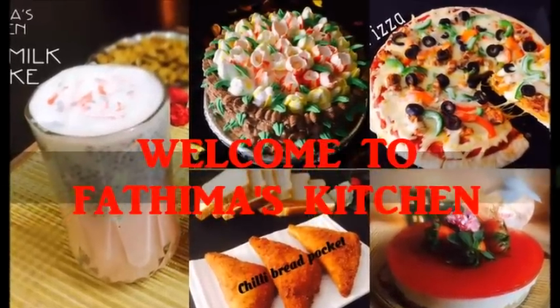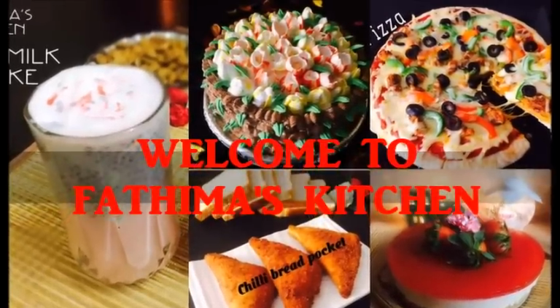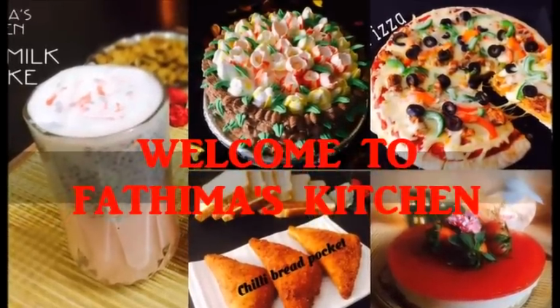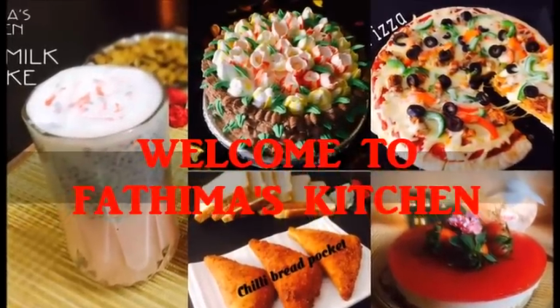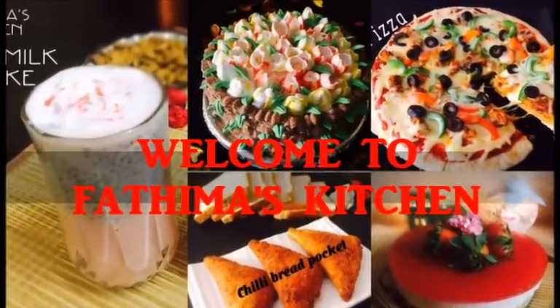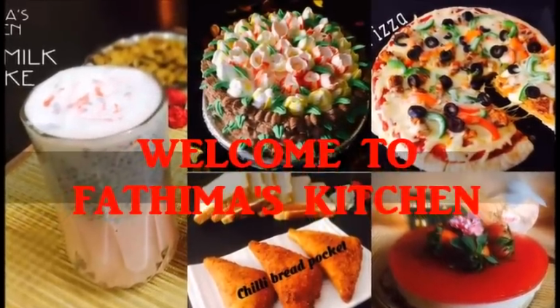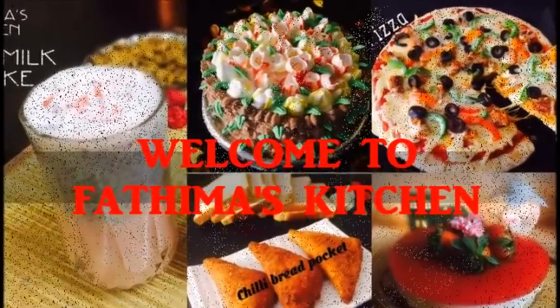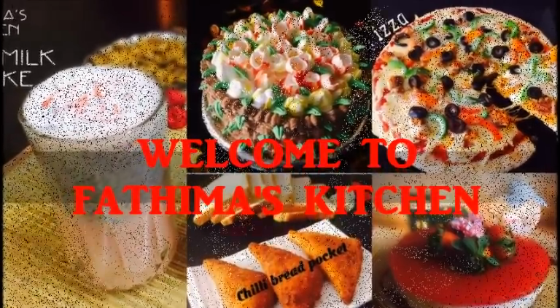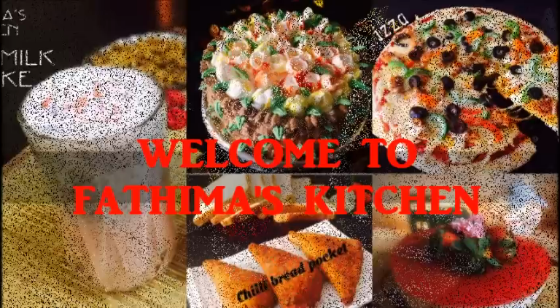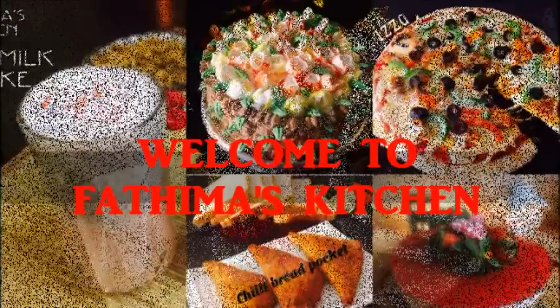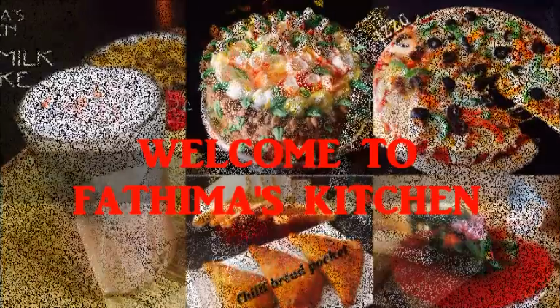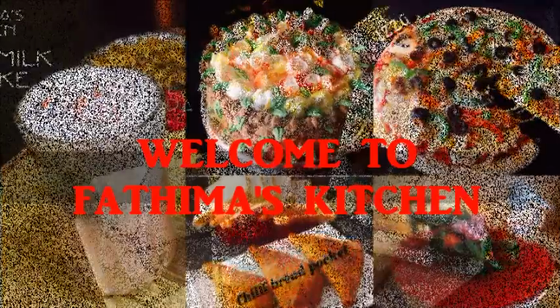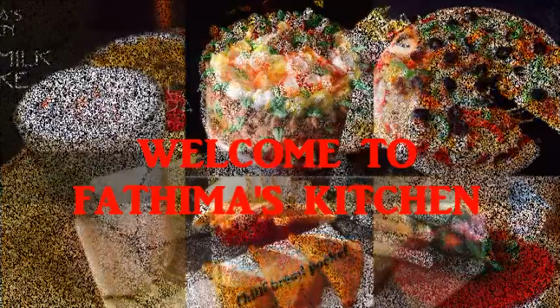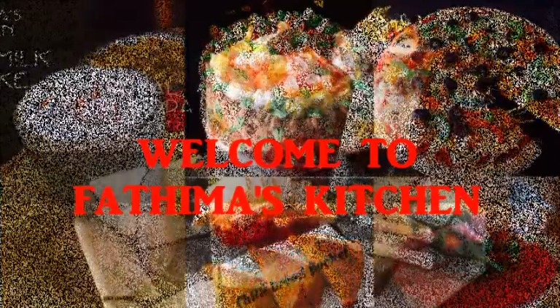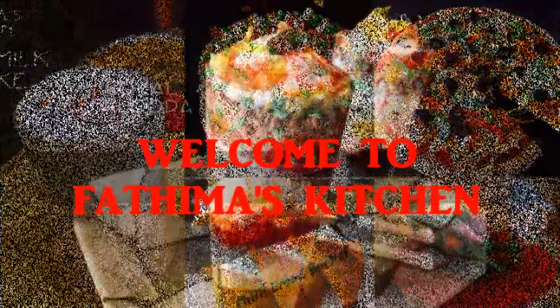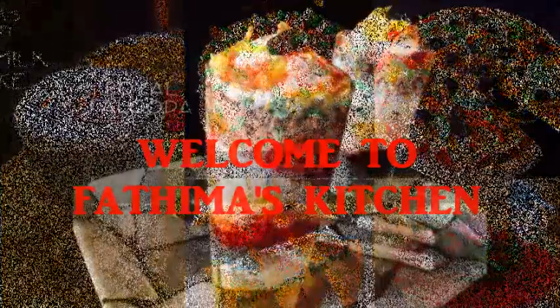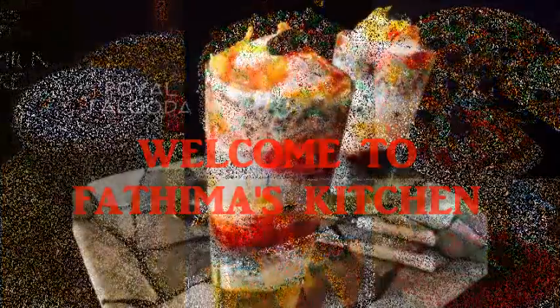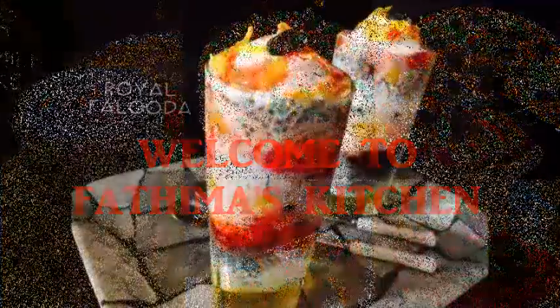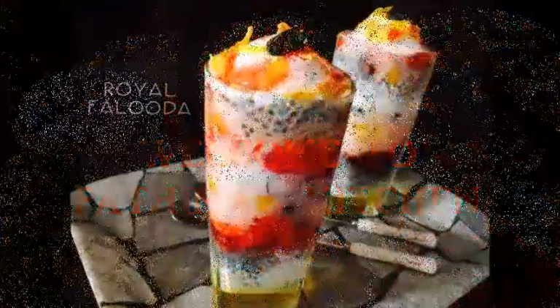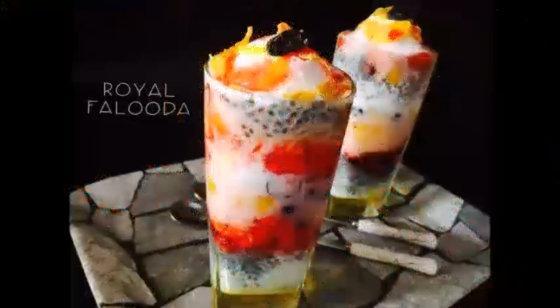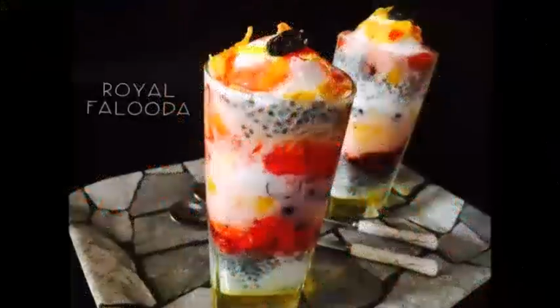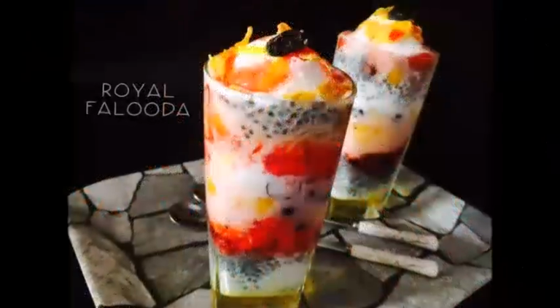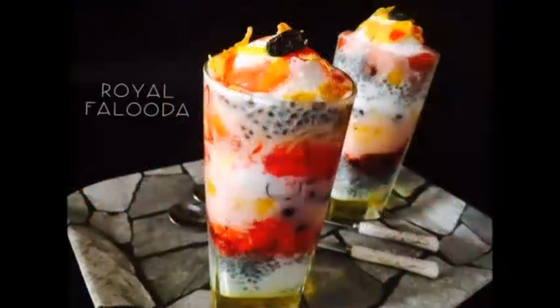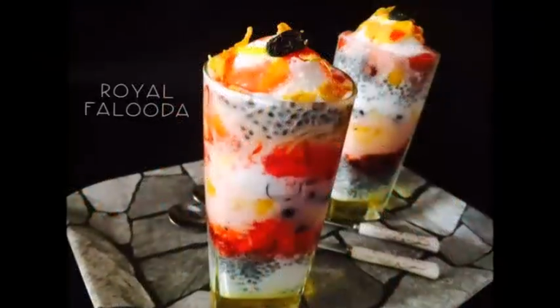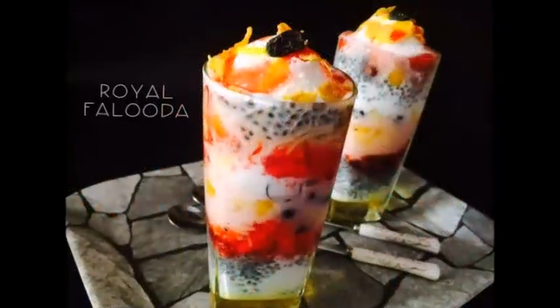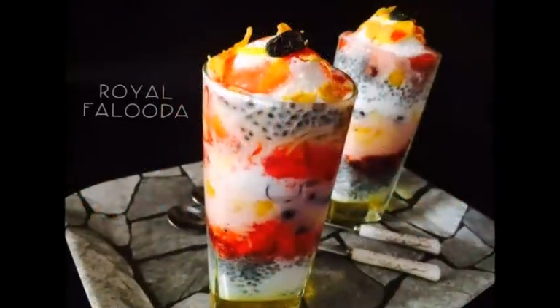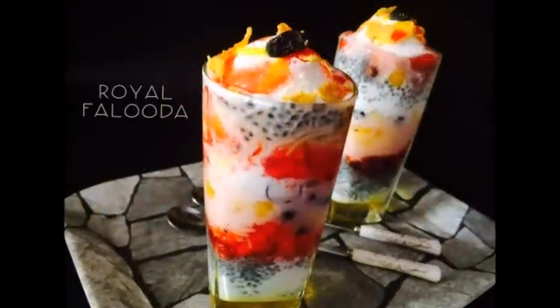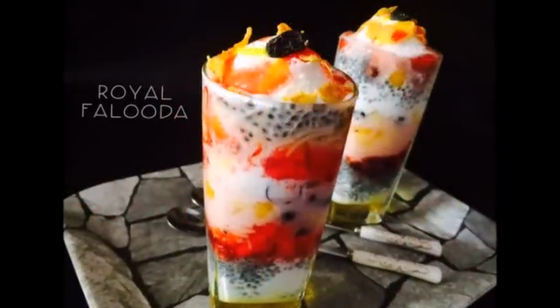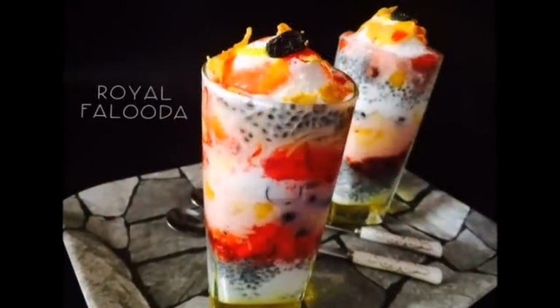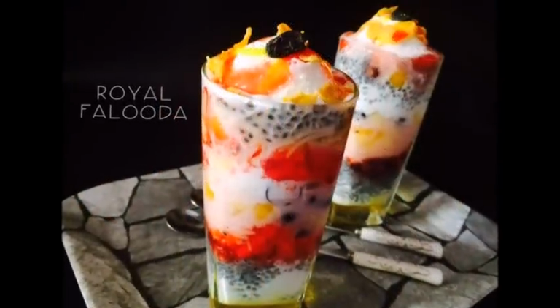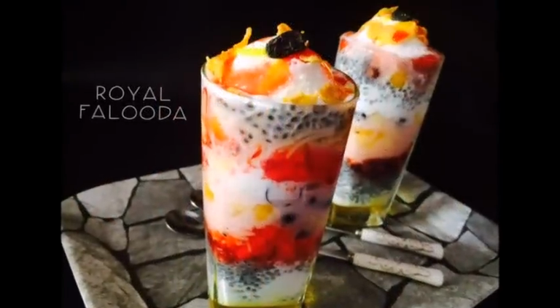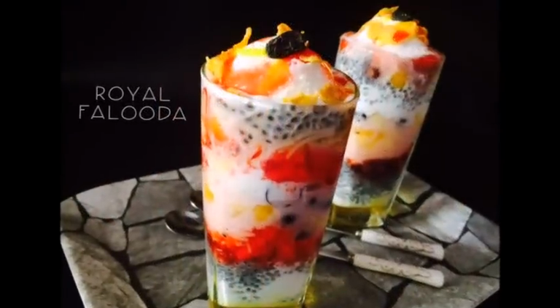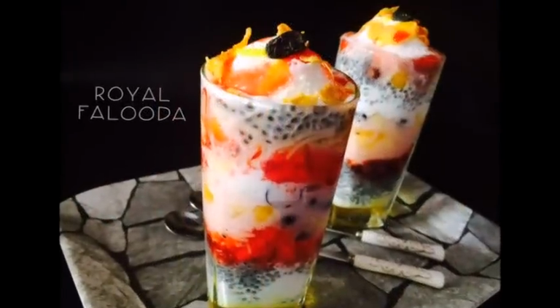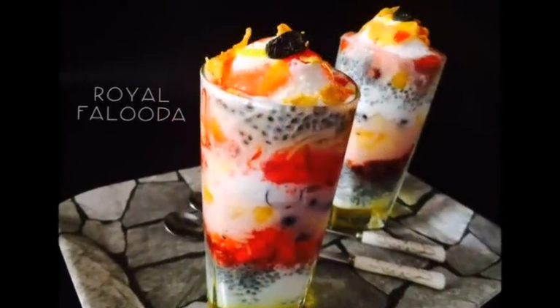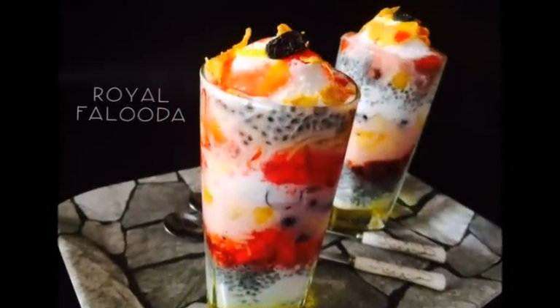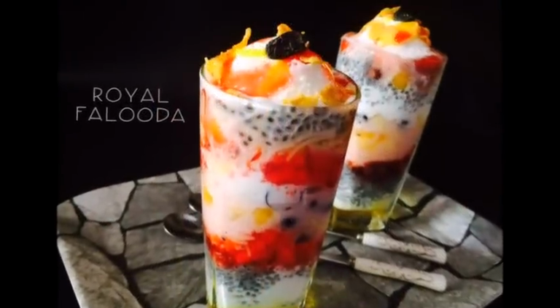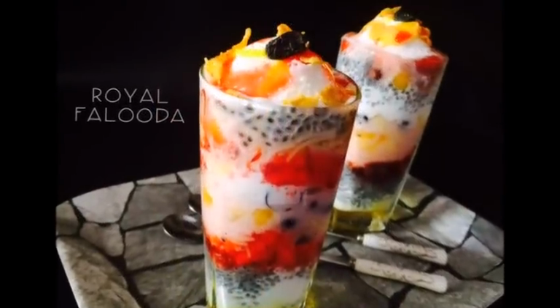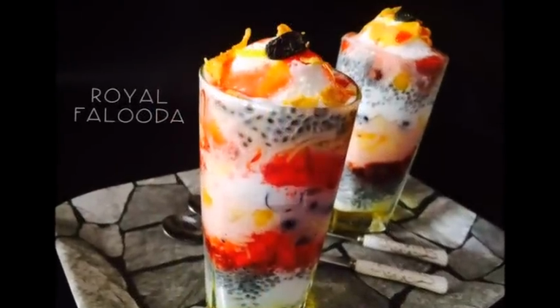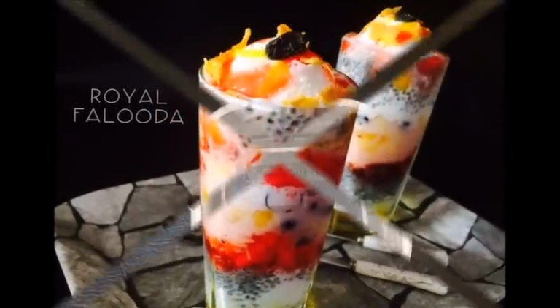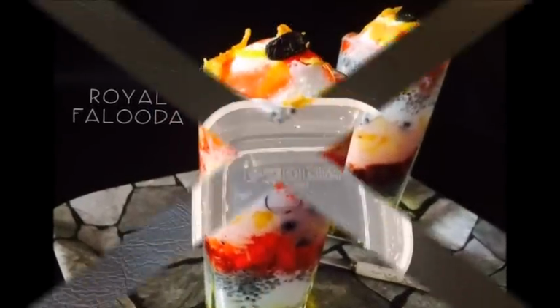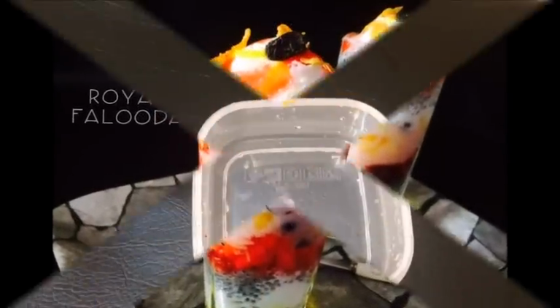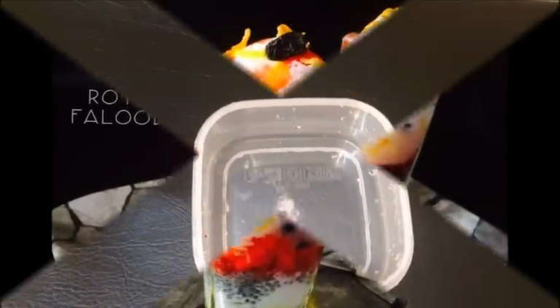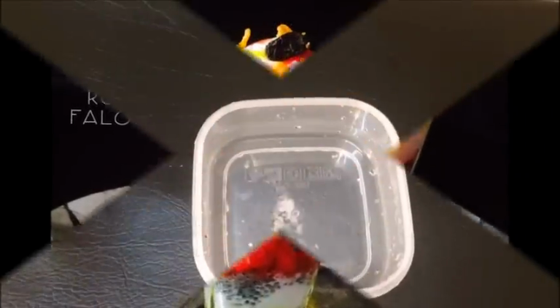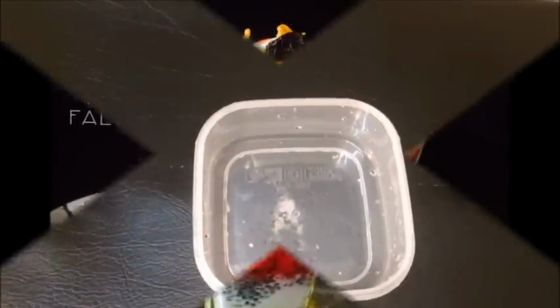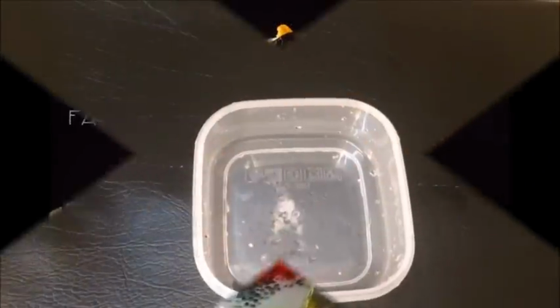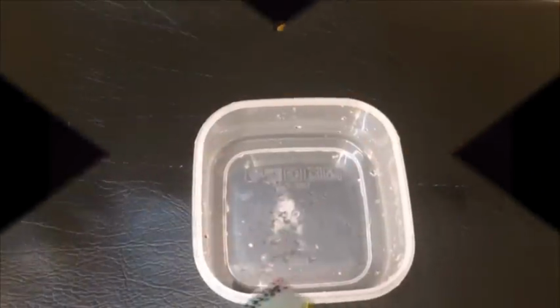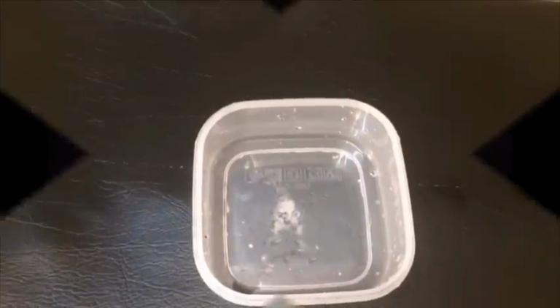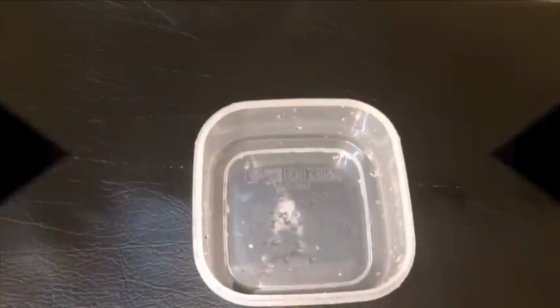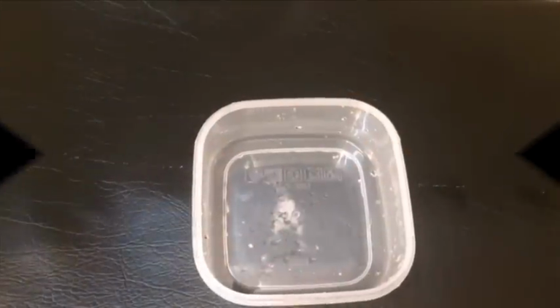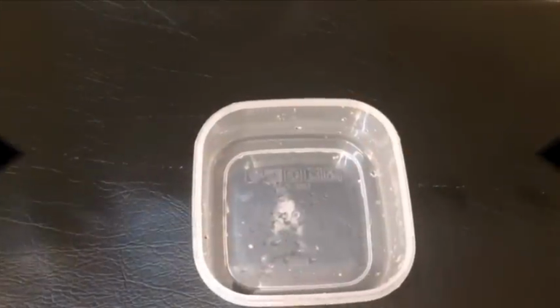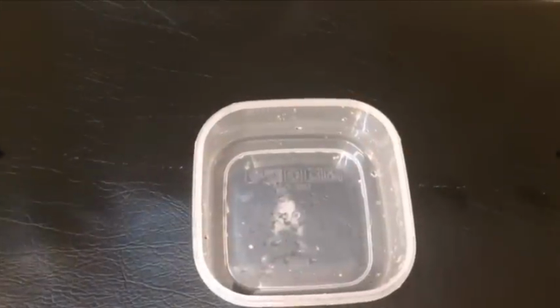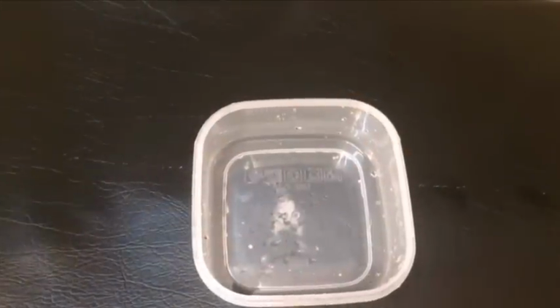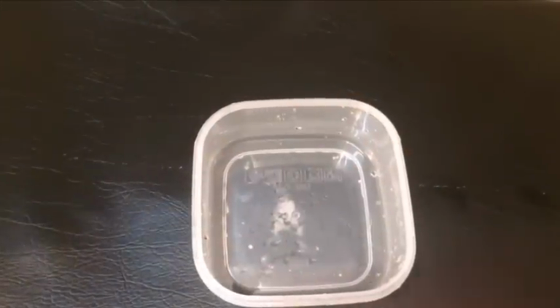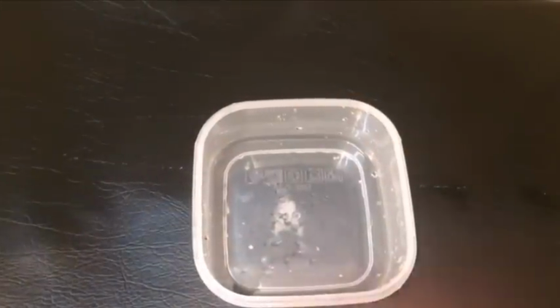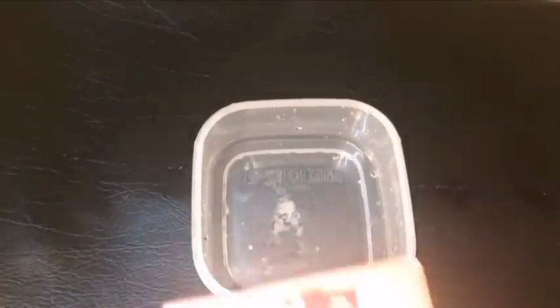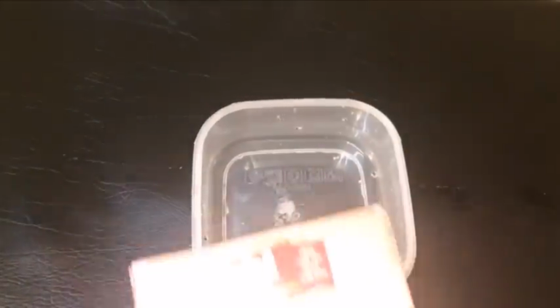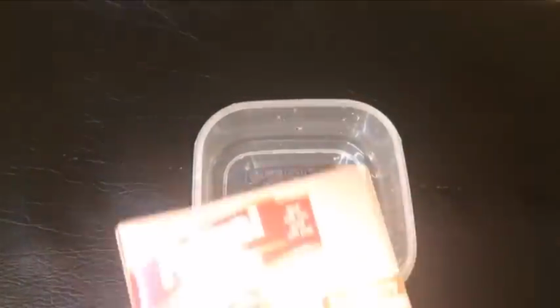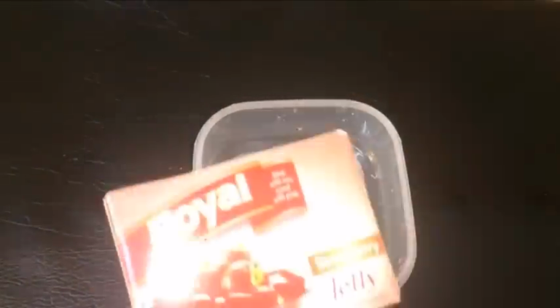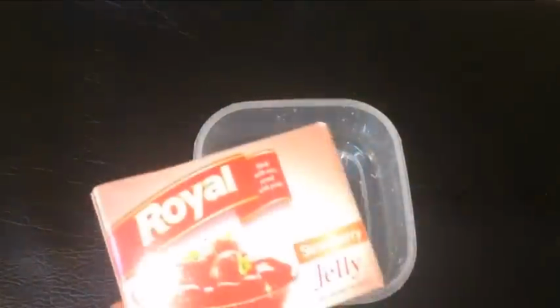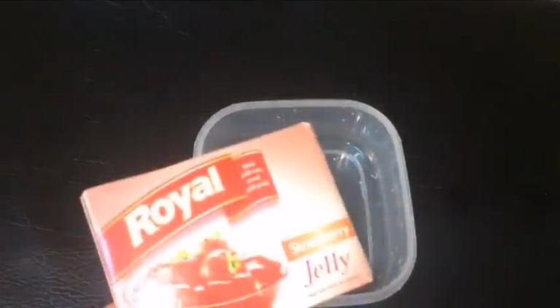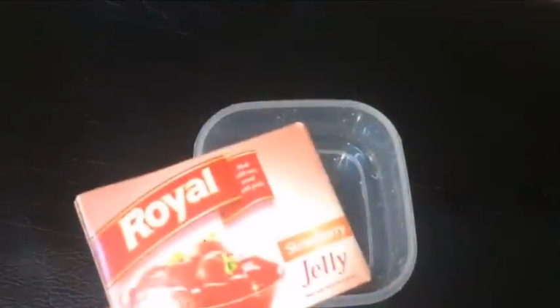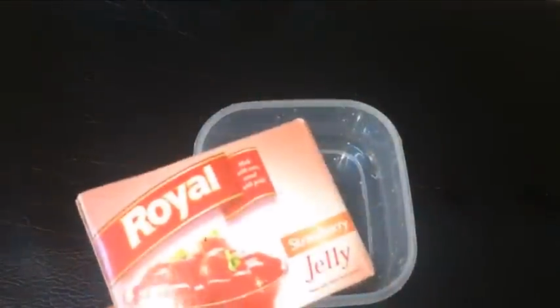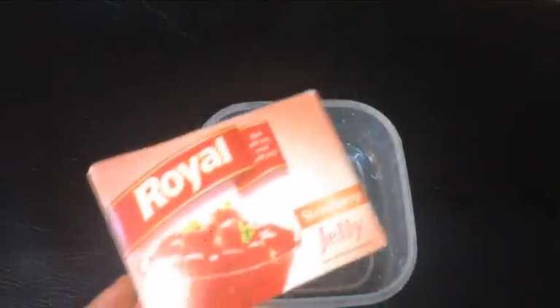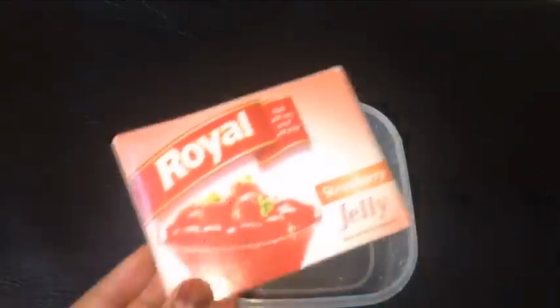Hi viewers! We are prepared for a special royal falooda. We are prepared for a special jelly.